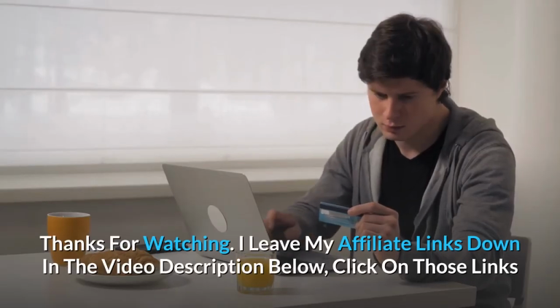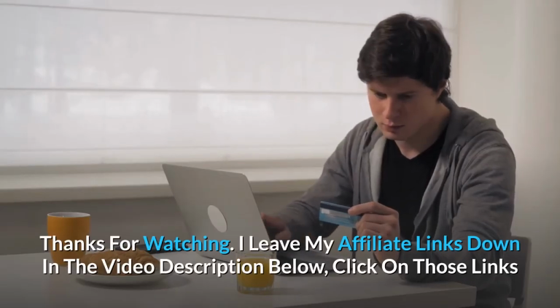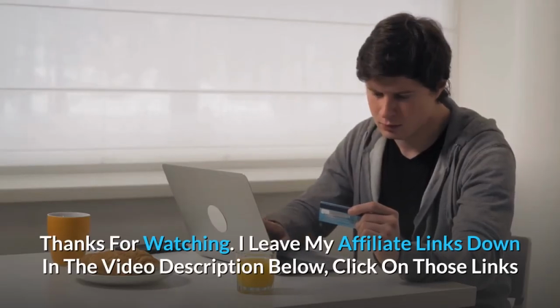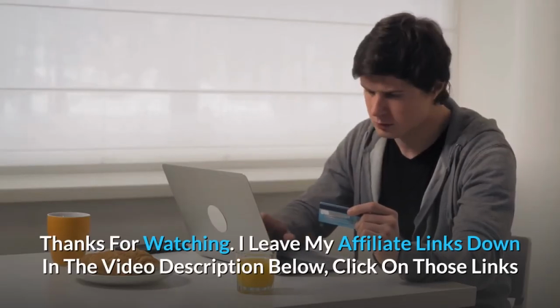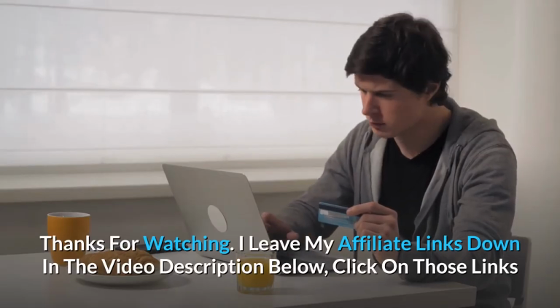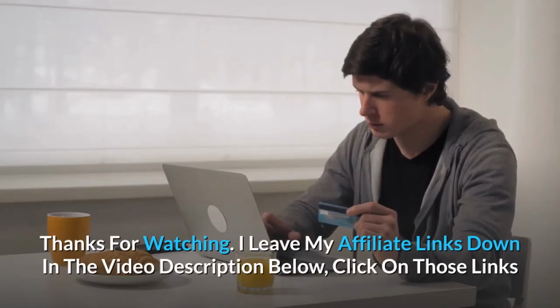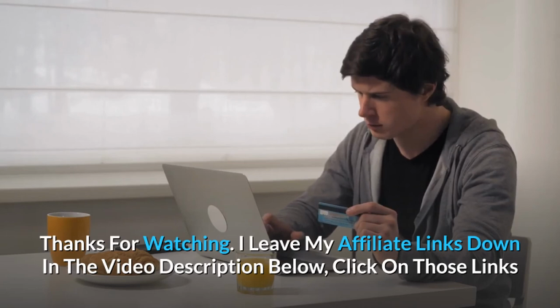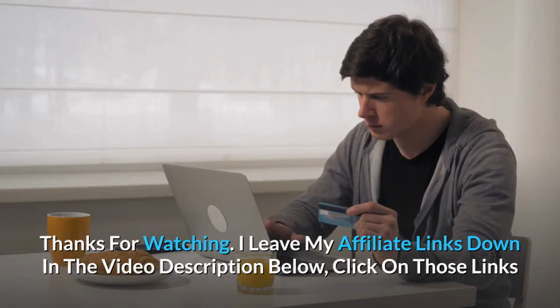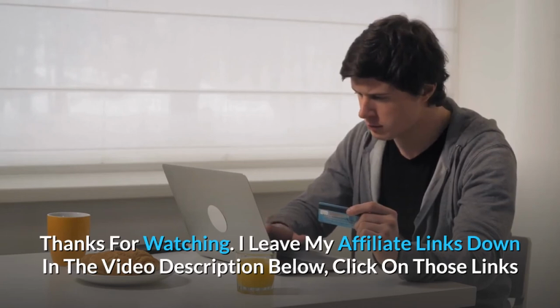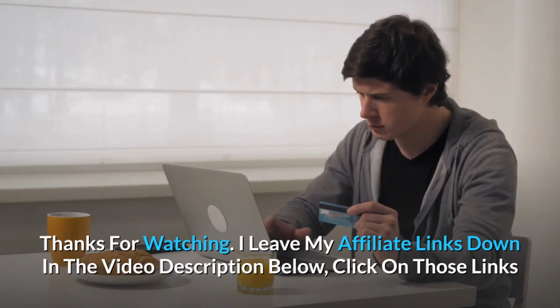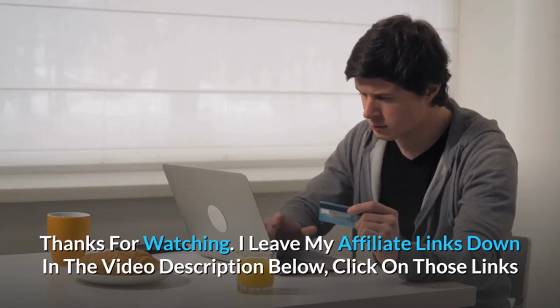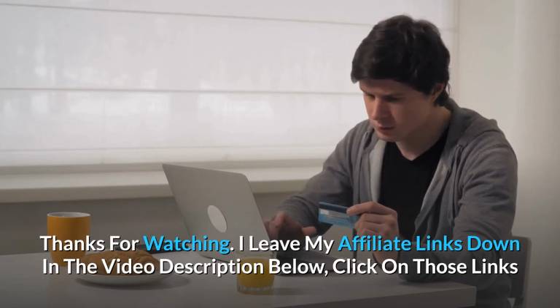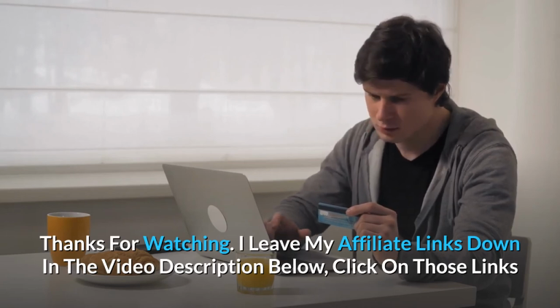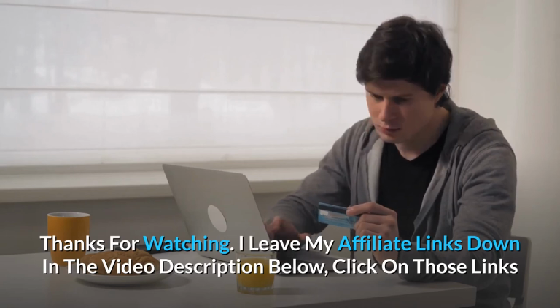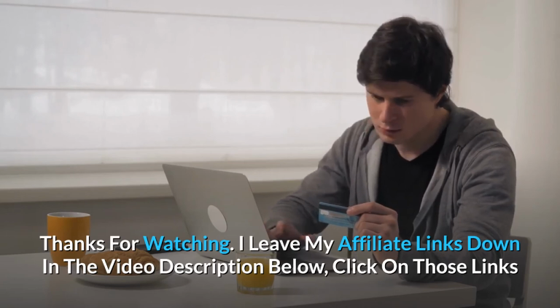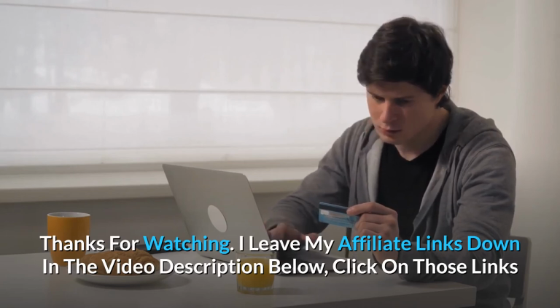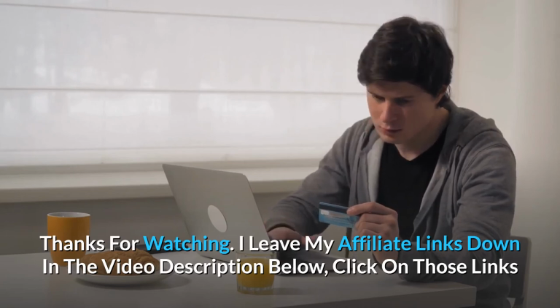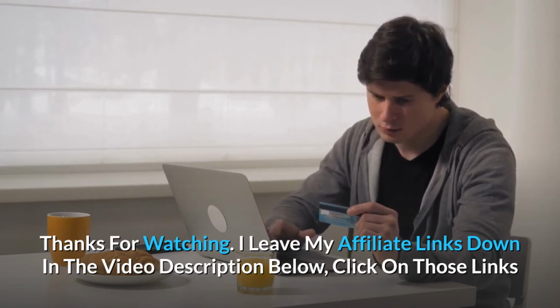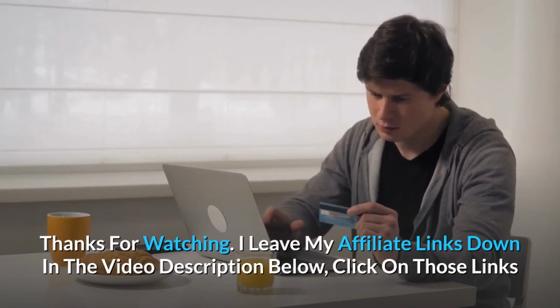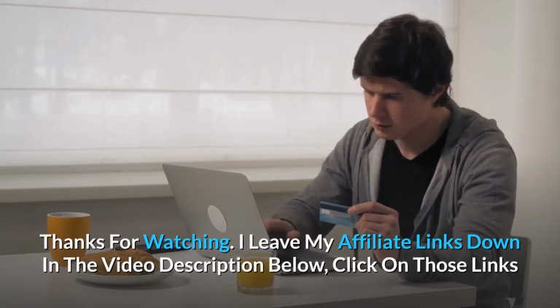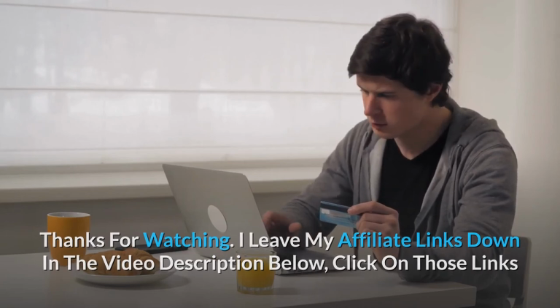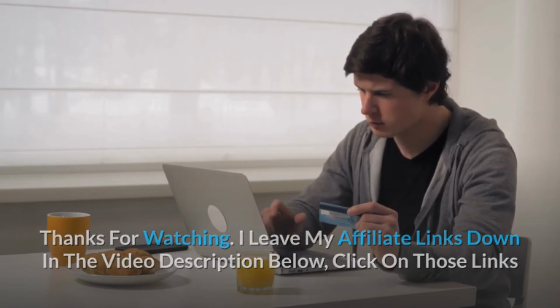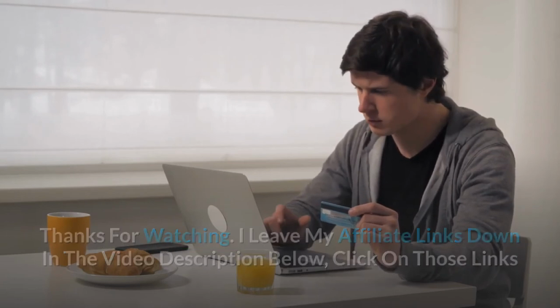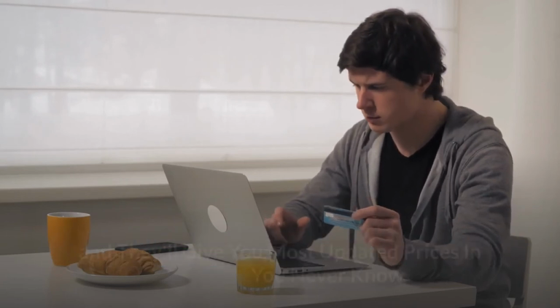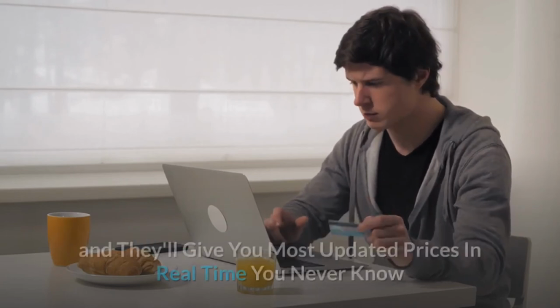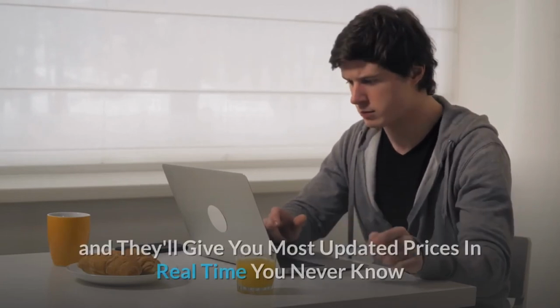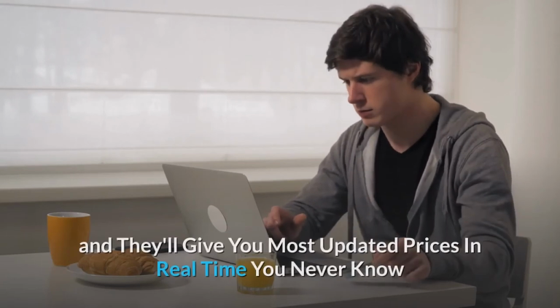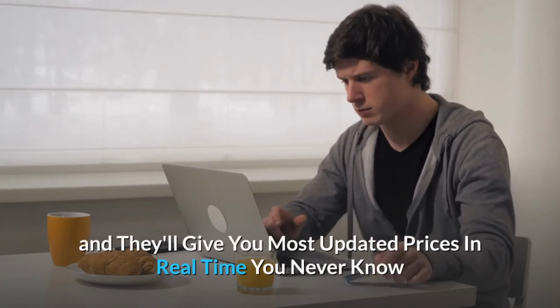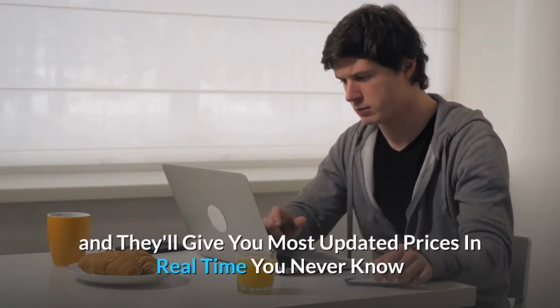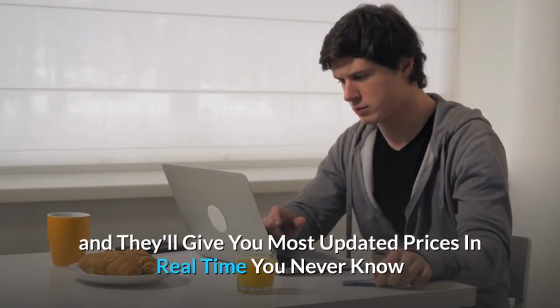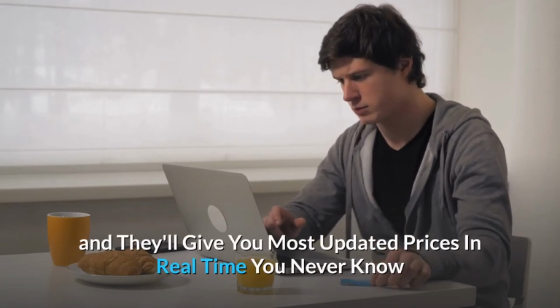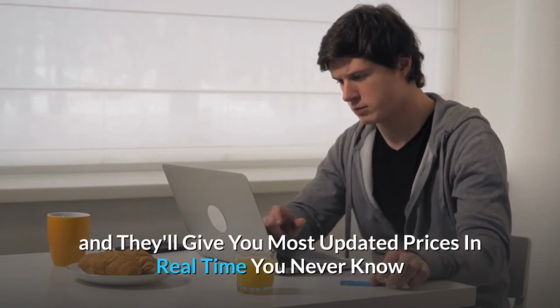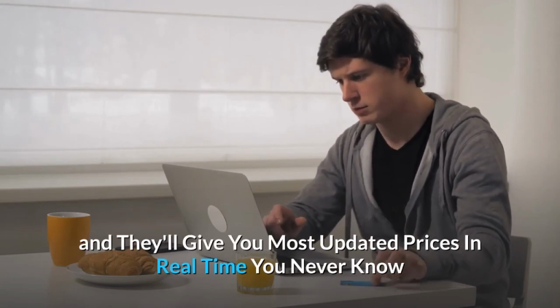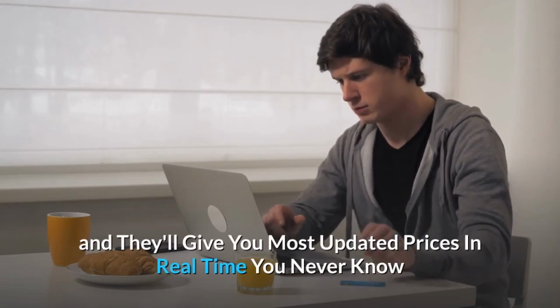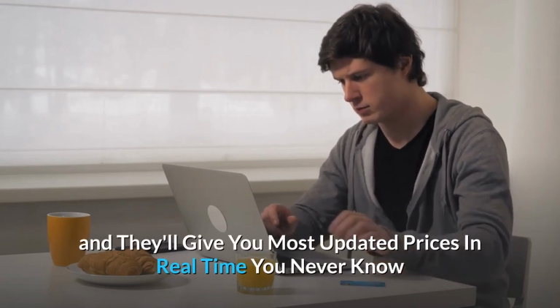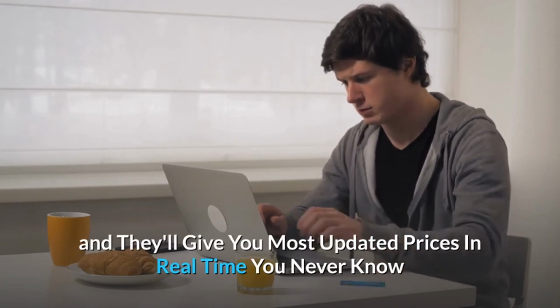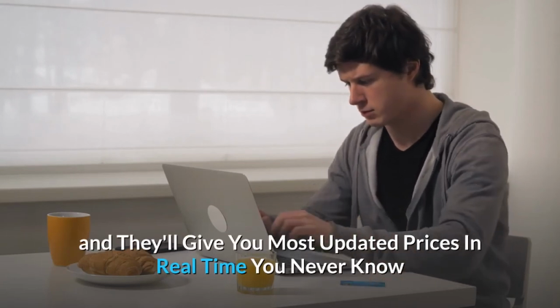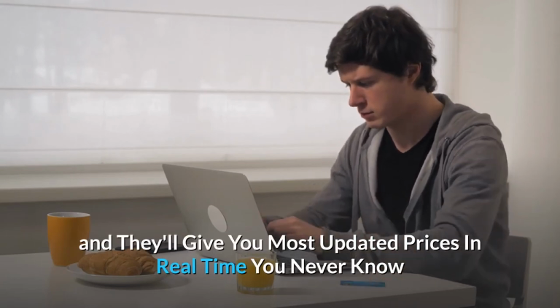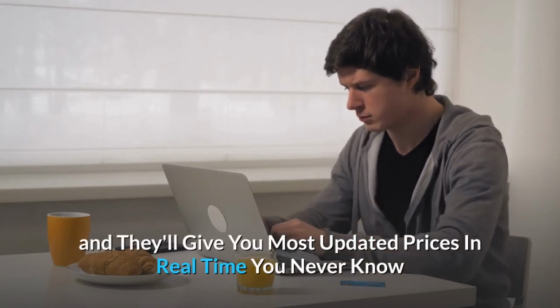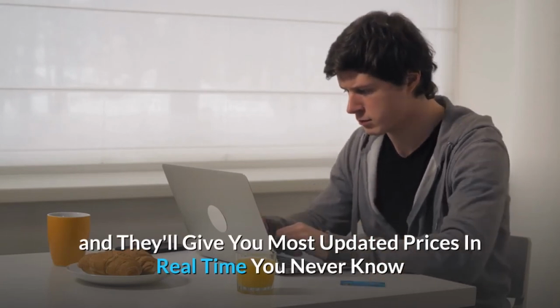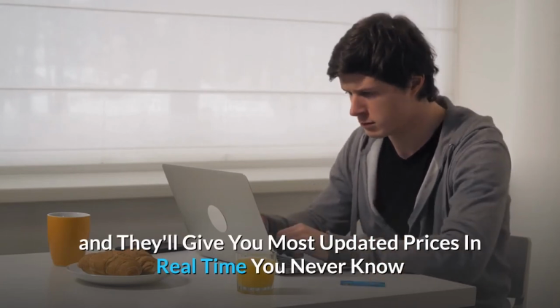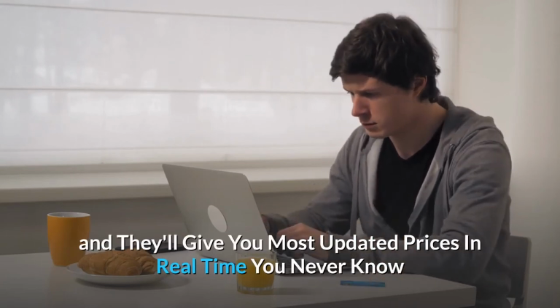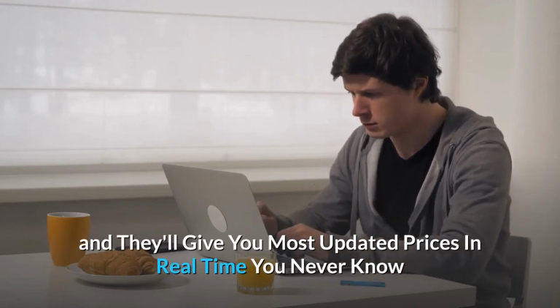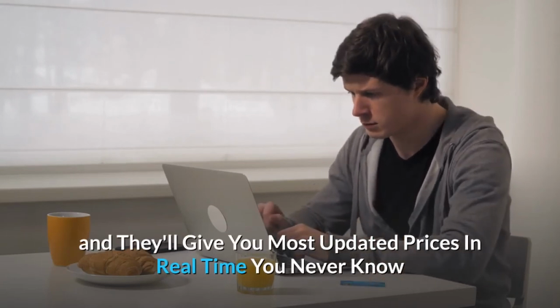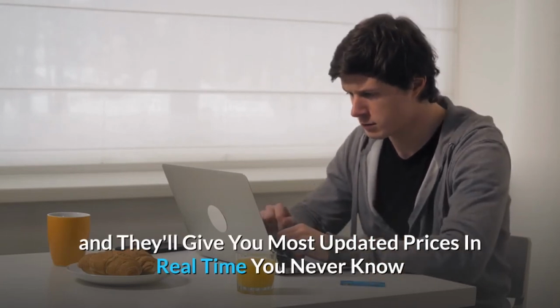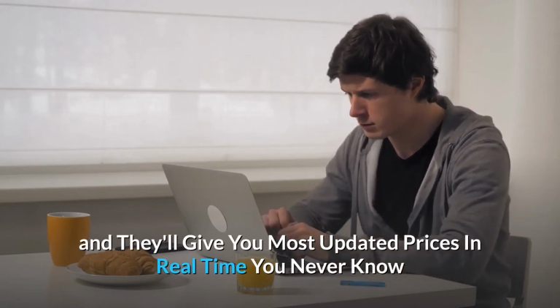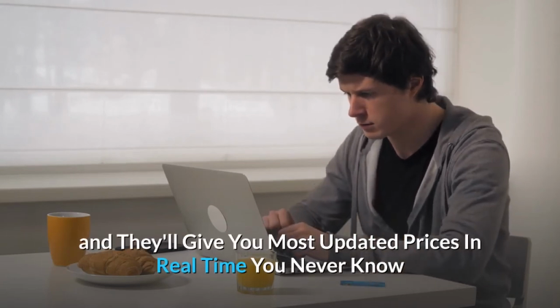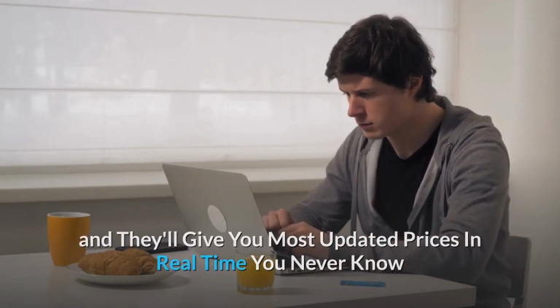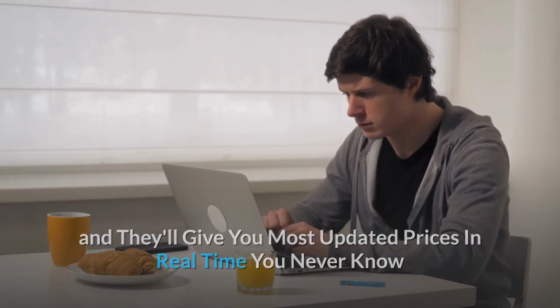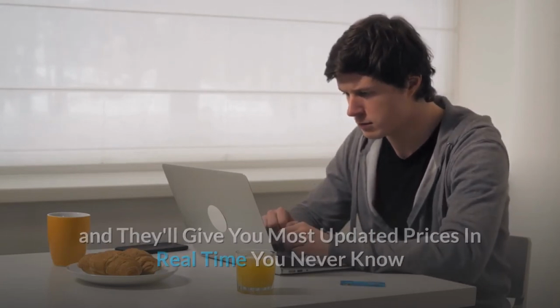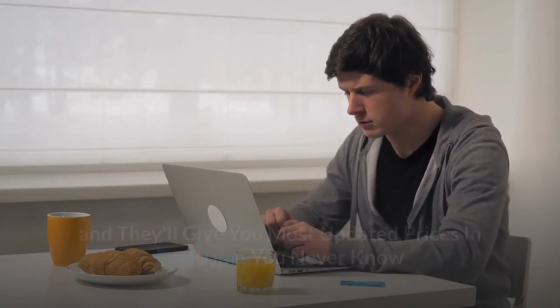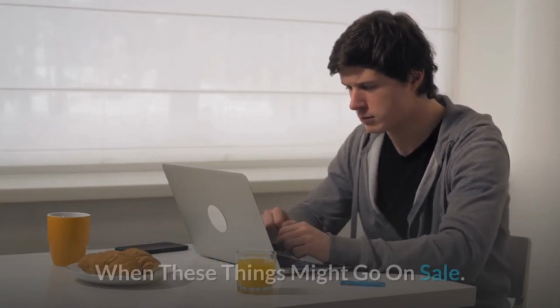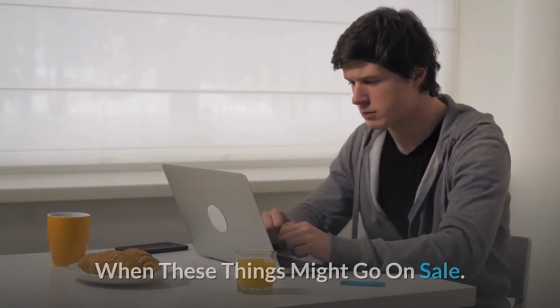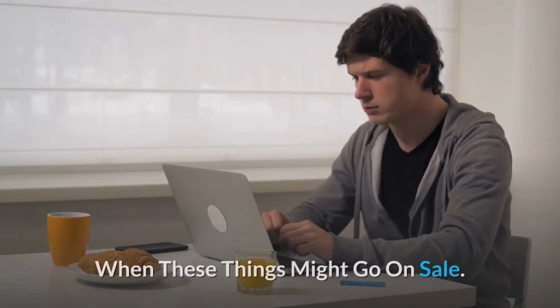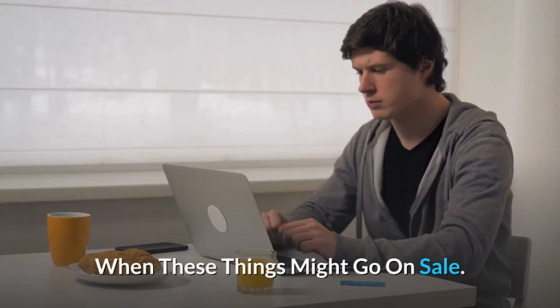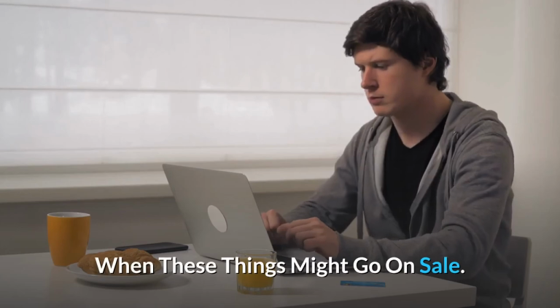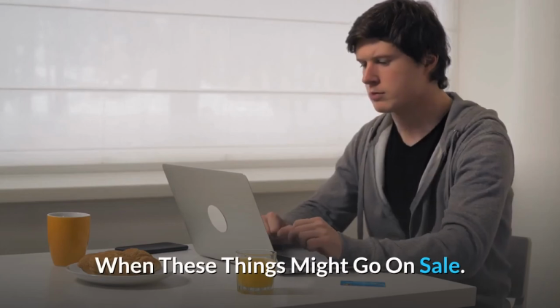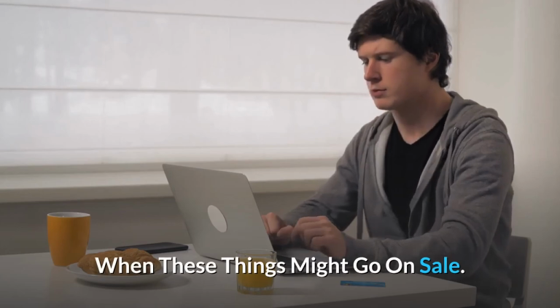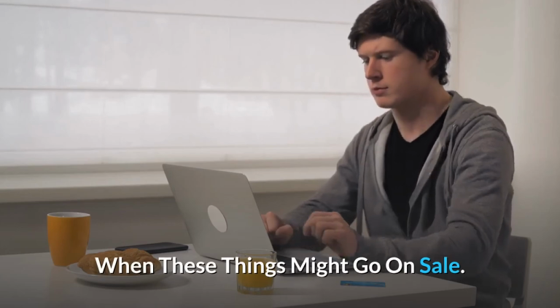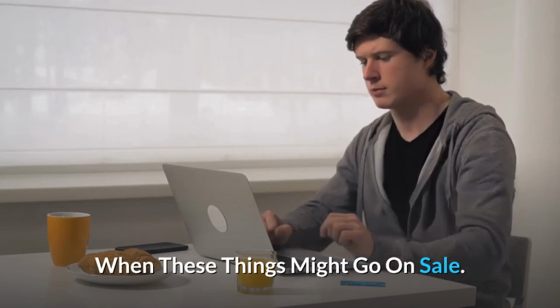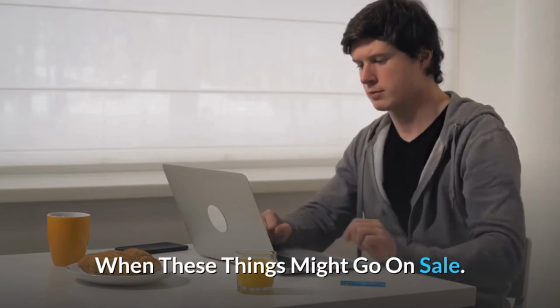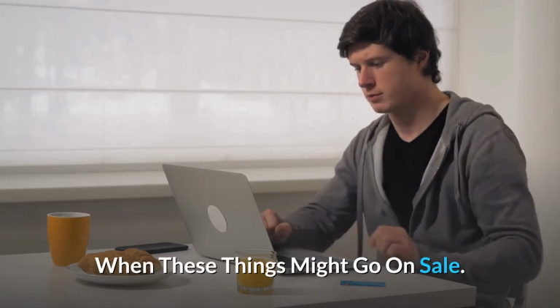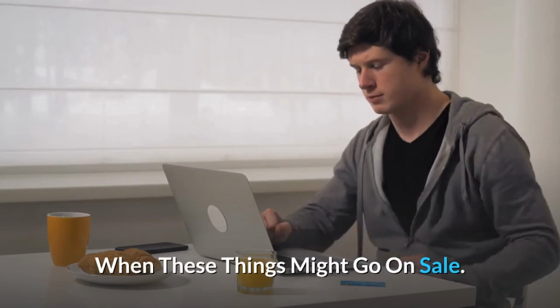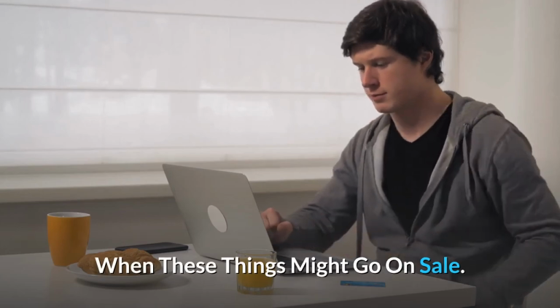Thanks for watching. I leave my affiliate links down in the video description below — click on those links for the most updated prices in real time. You never know when these things might go on sale.